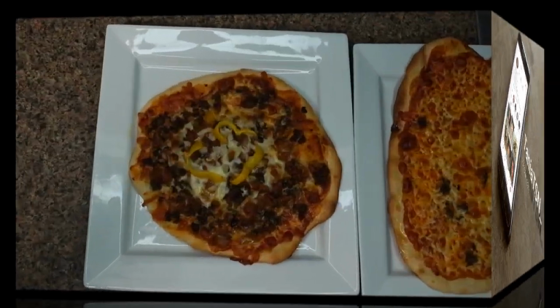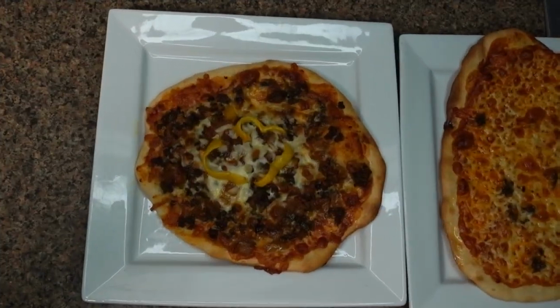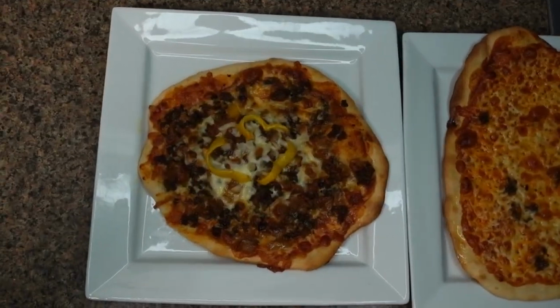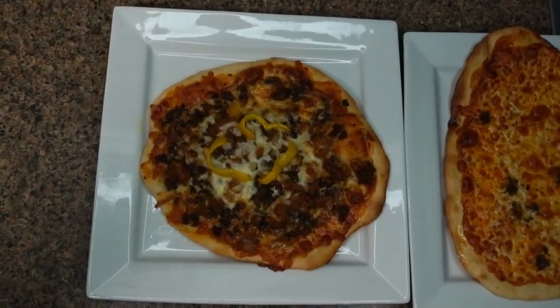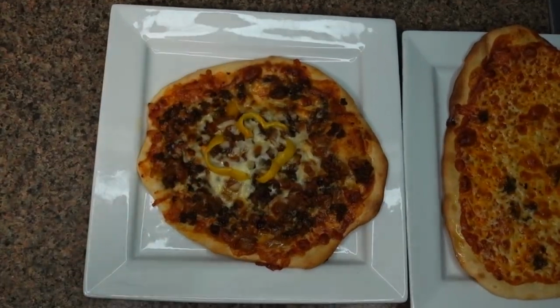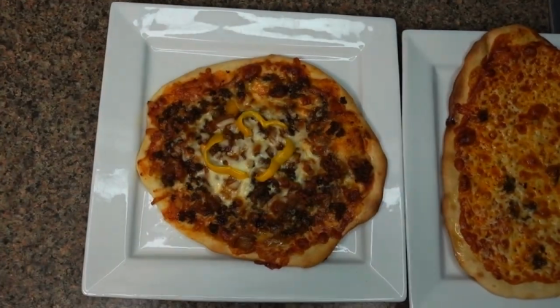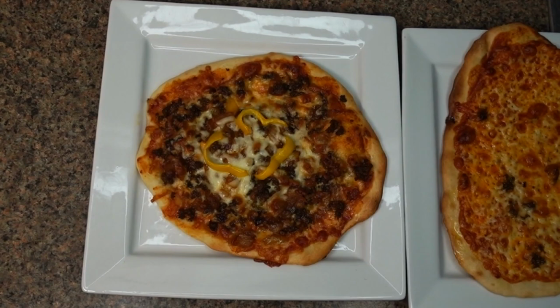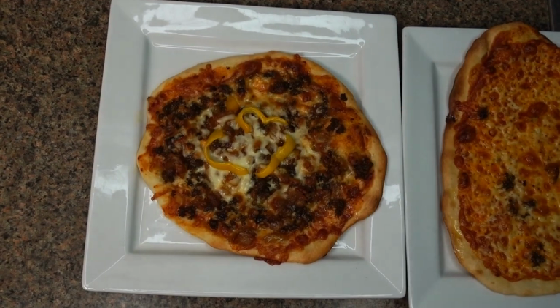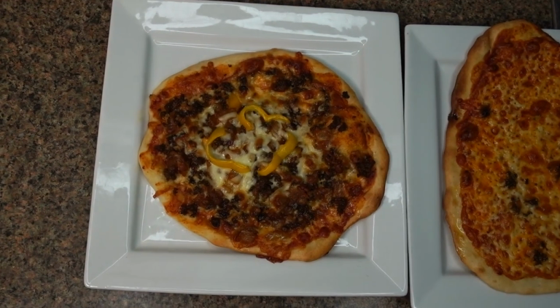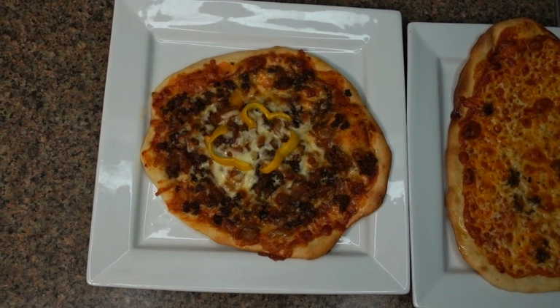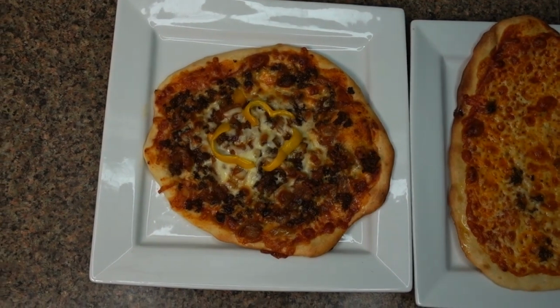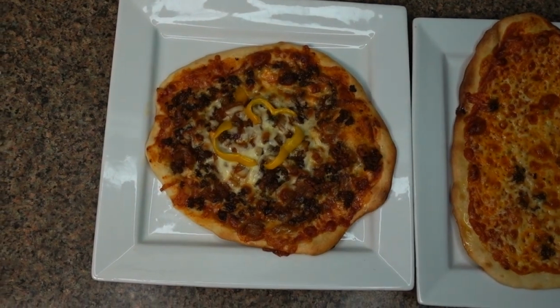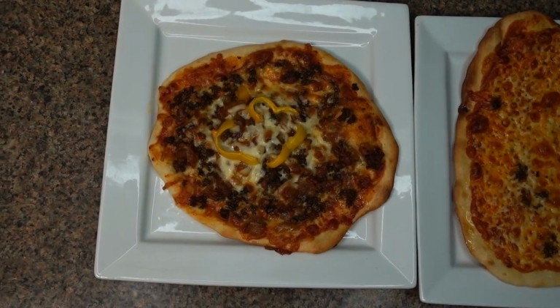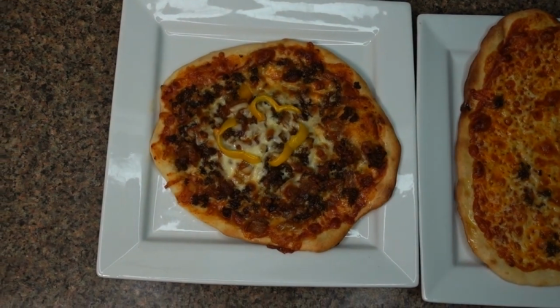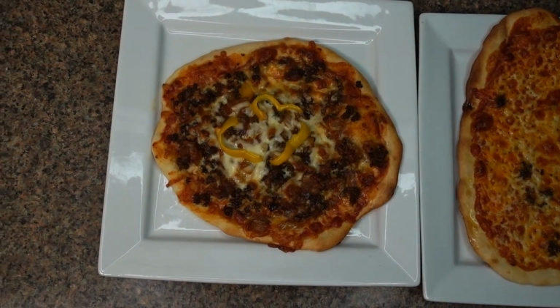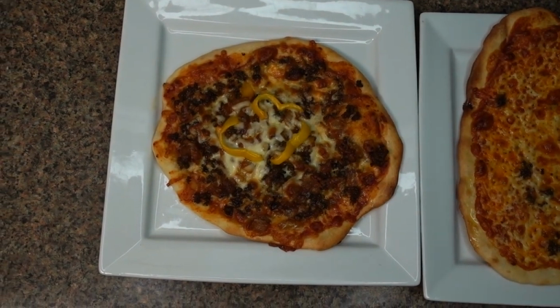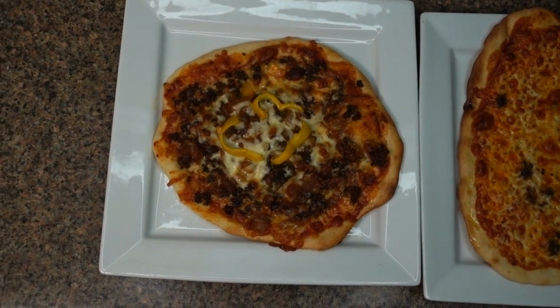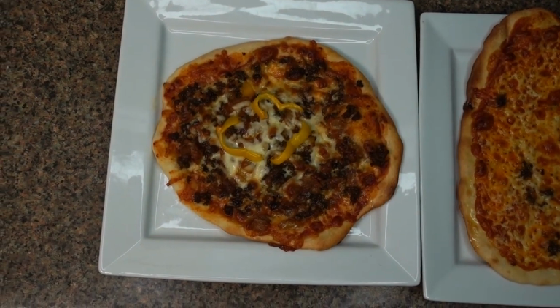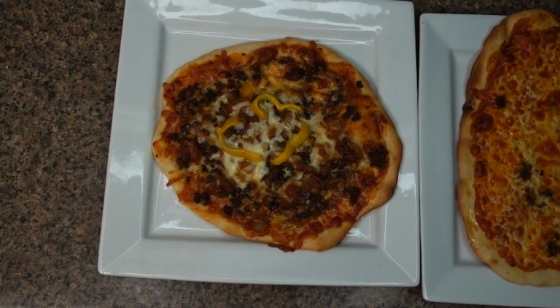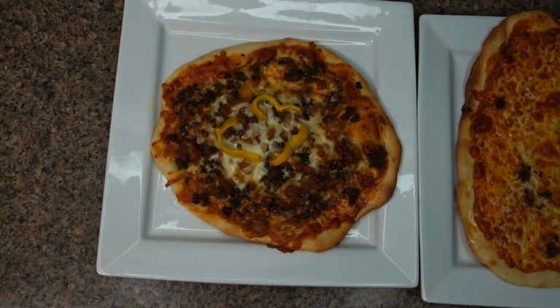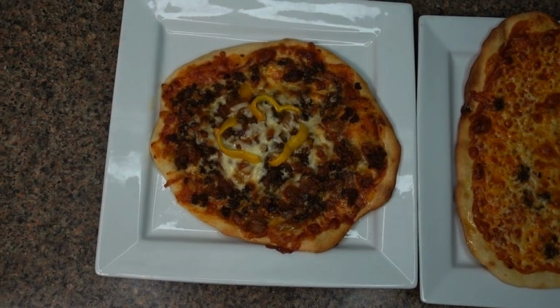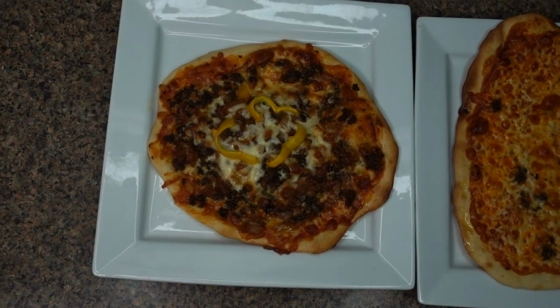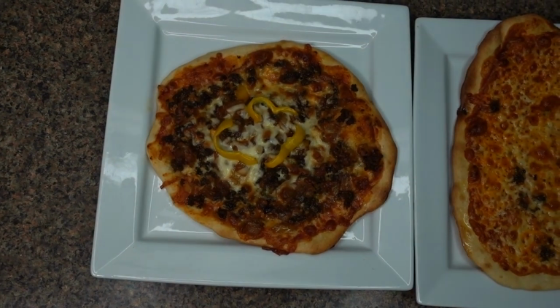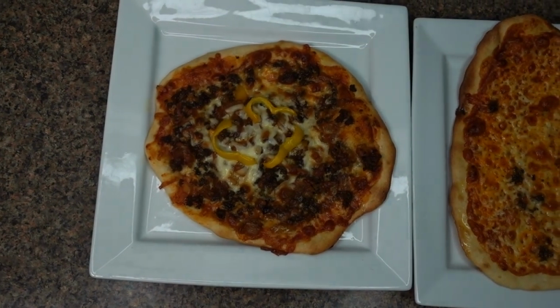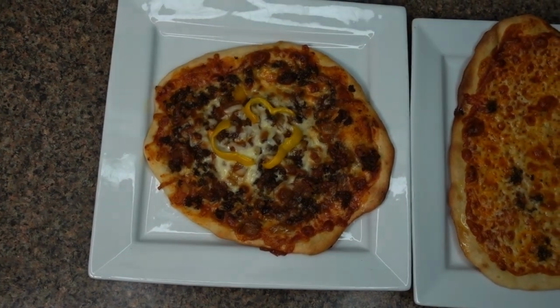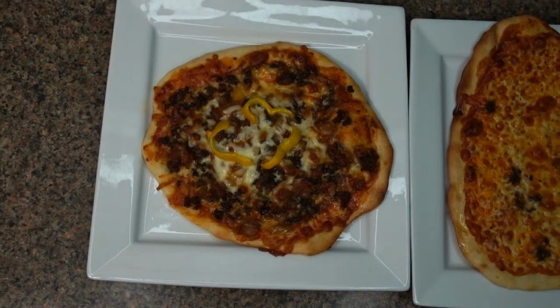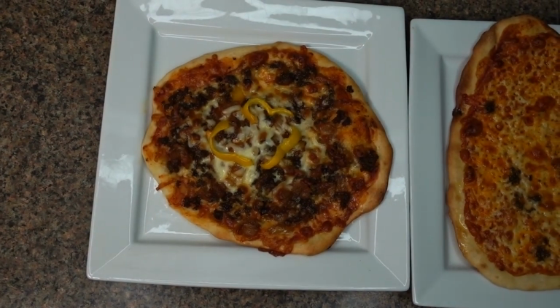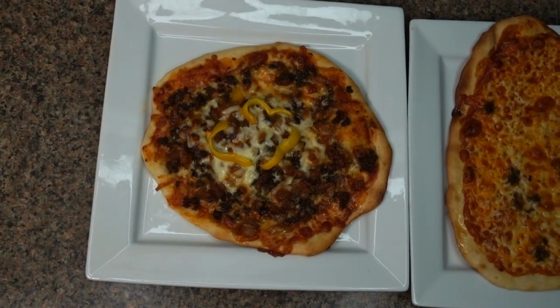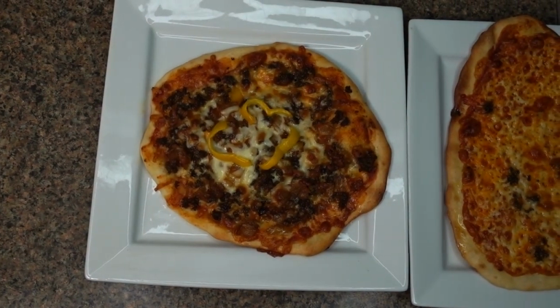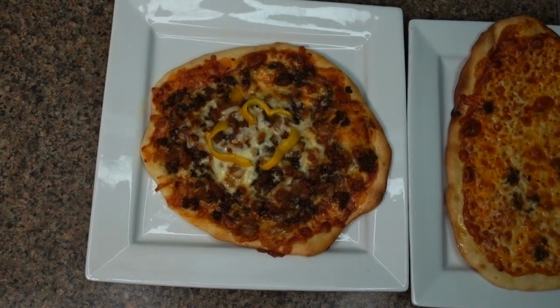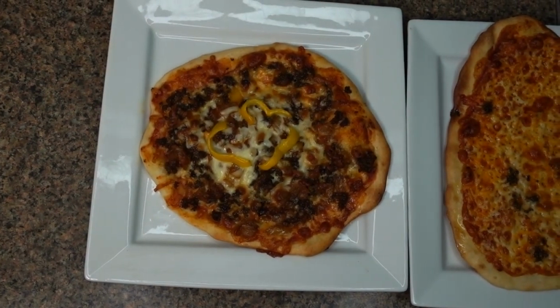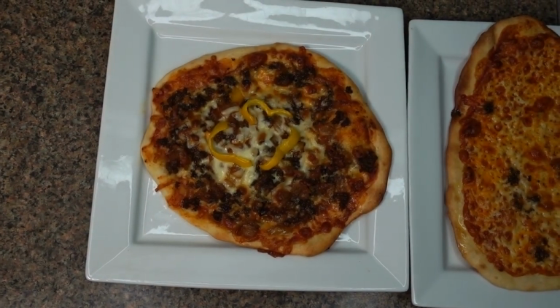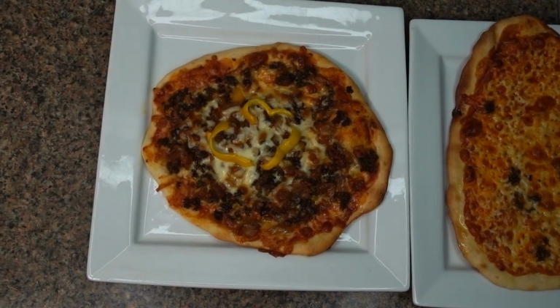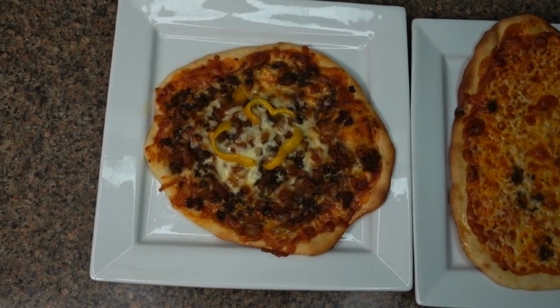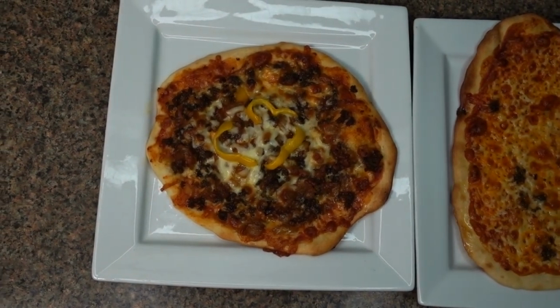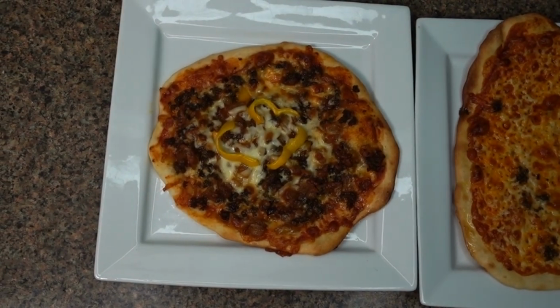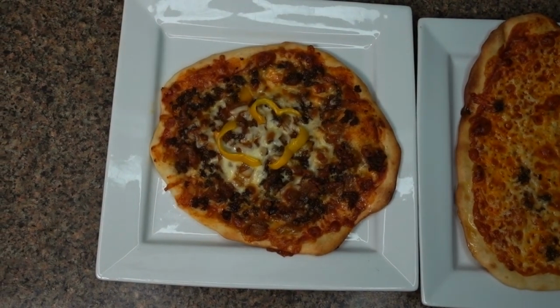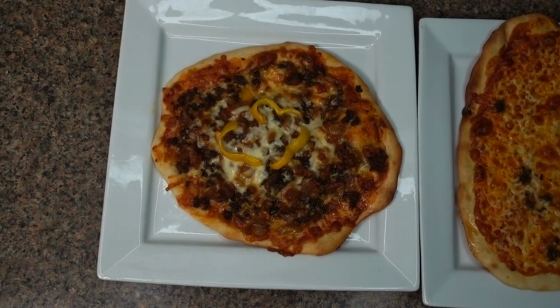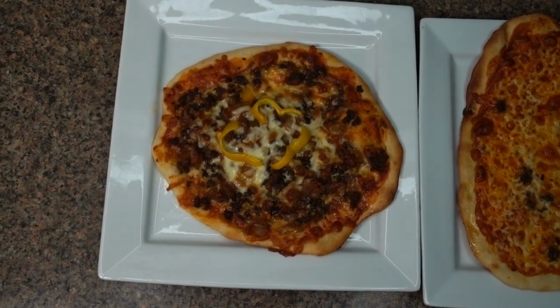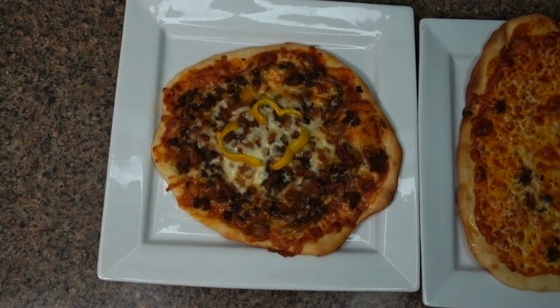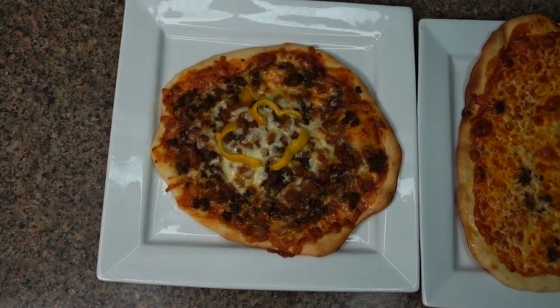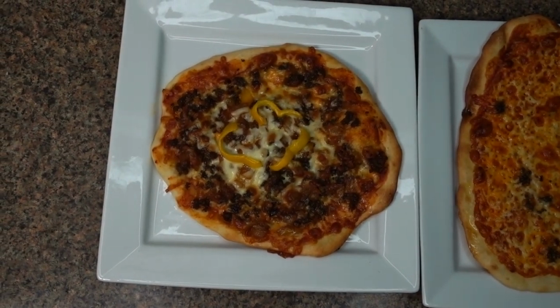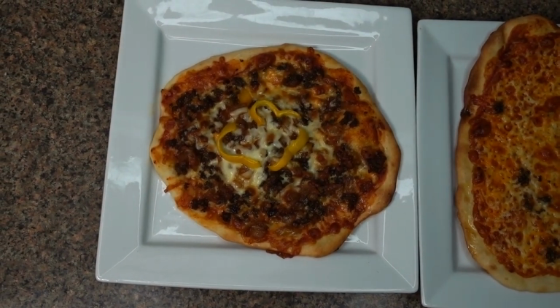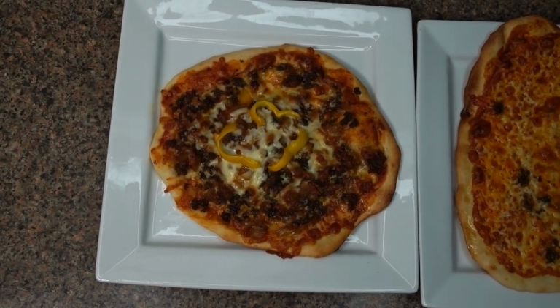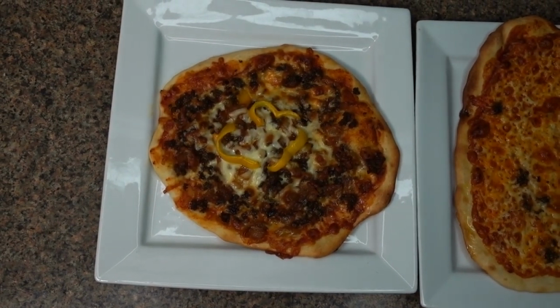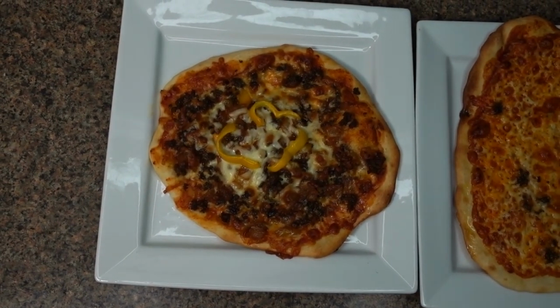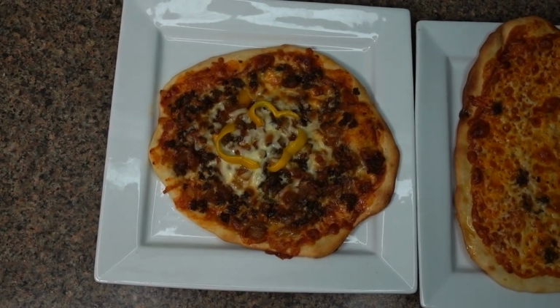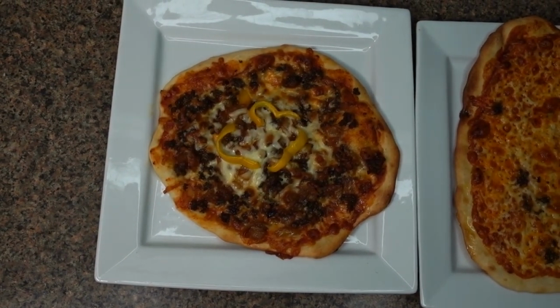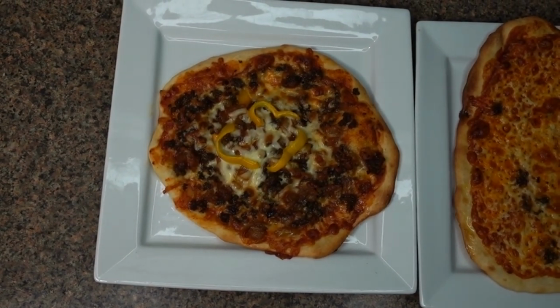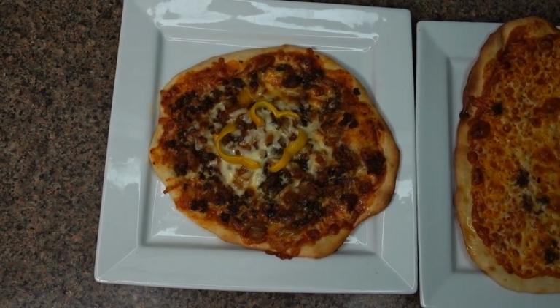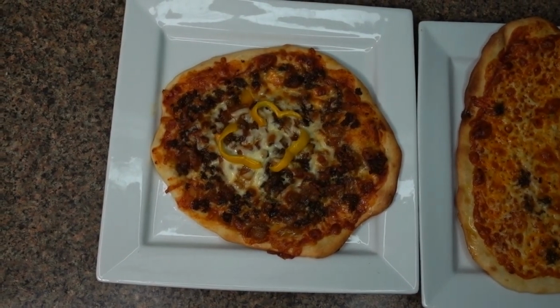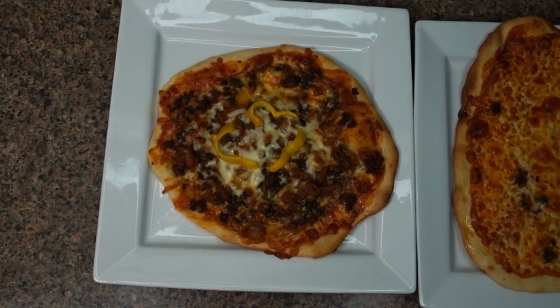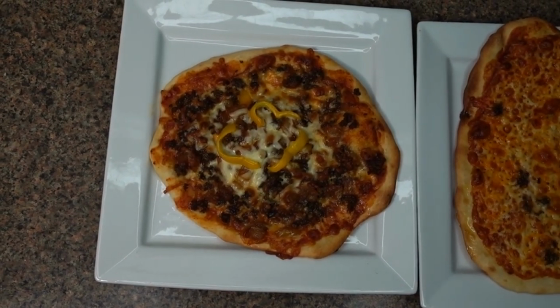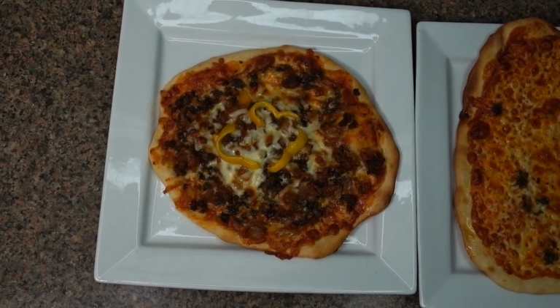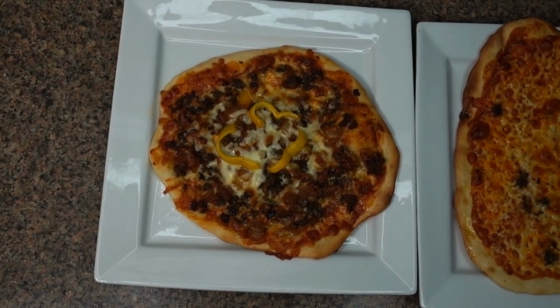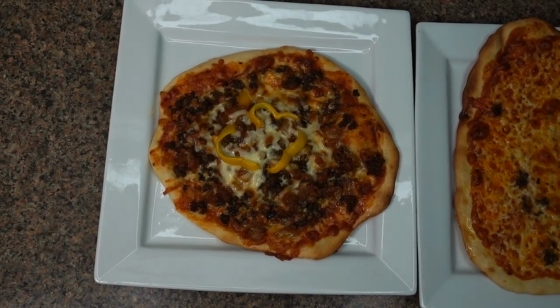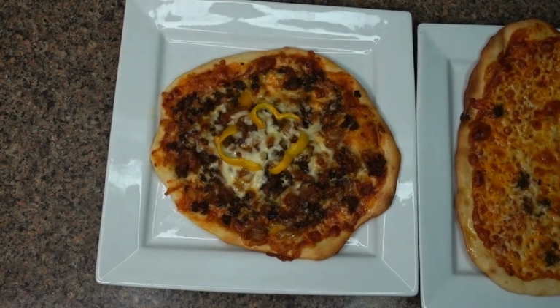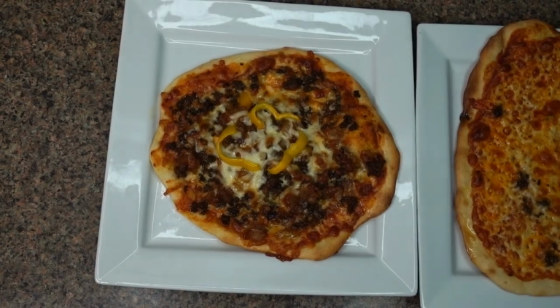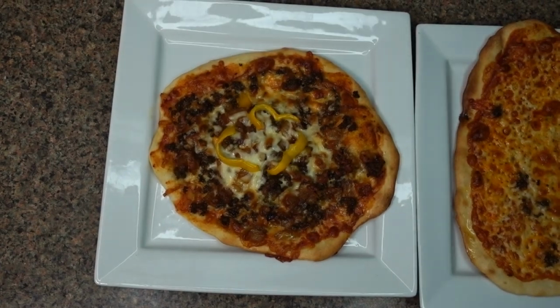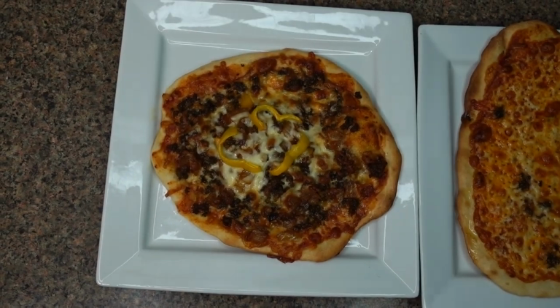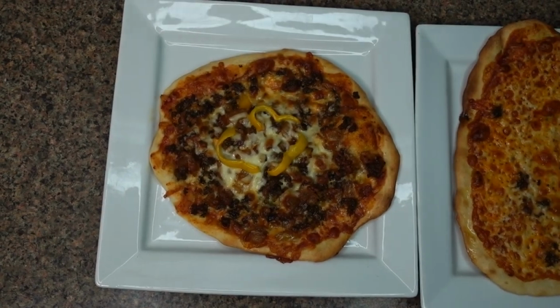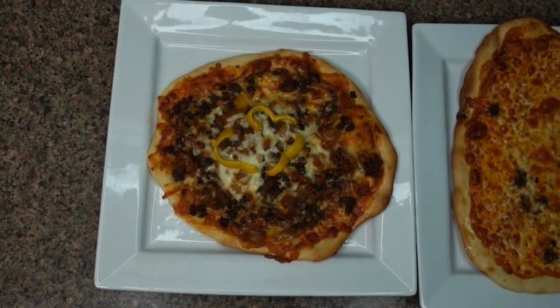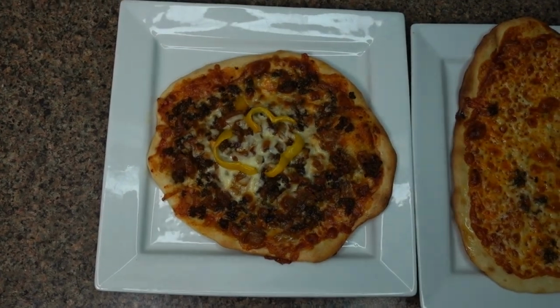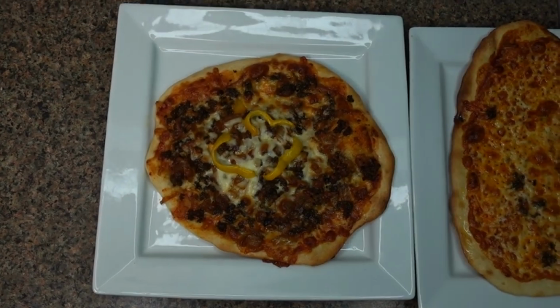Hi everyone, Tanya Thiessen here, and today I'm going to show you how I make homemade pizza dough at home.